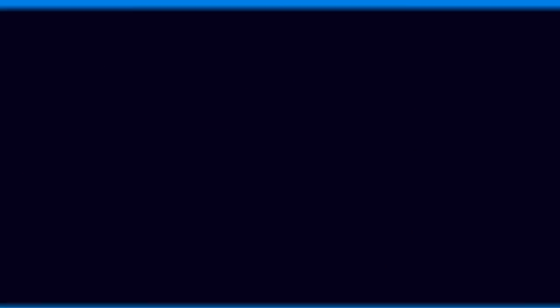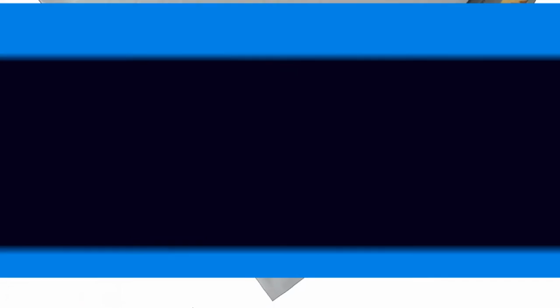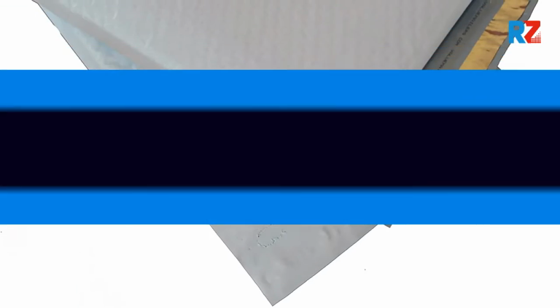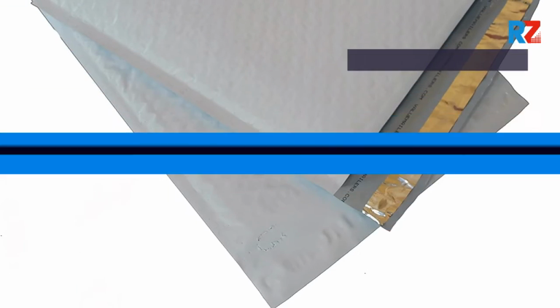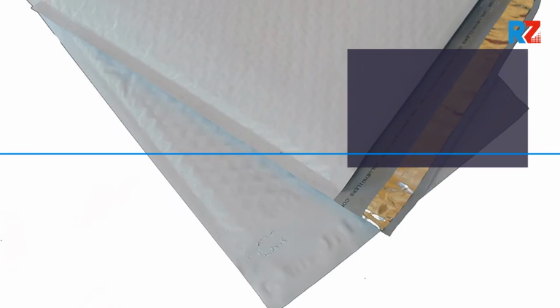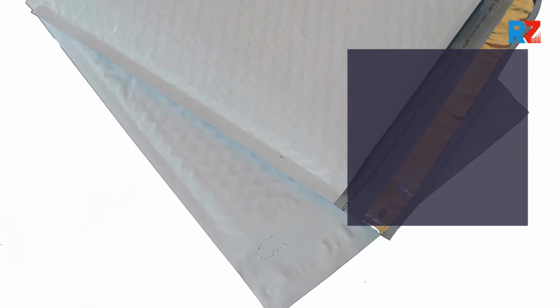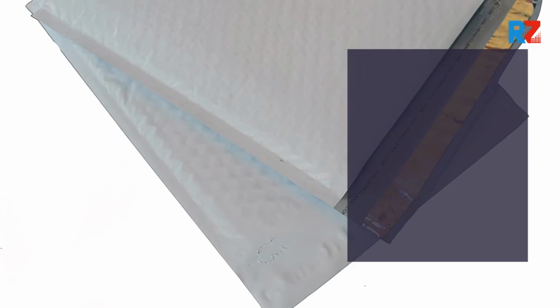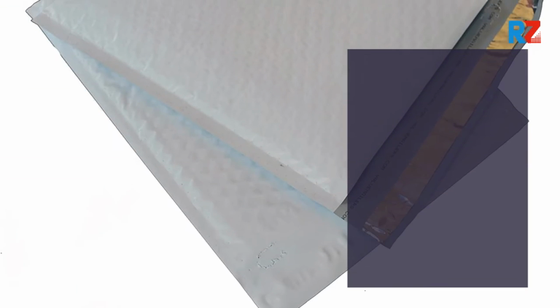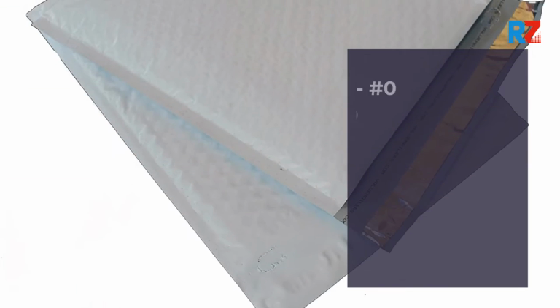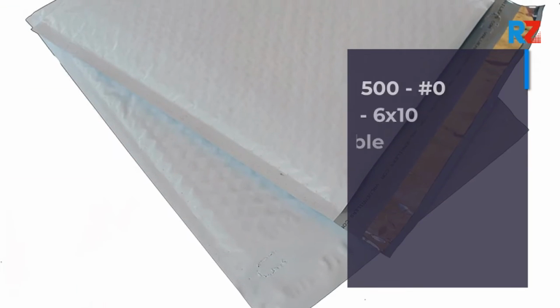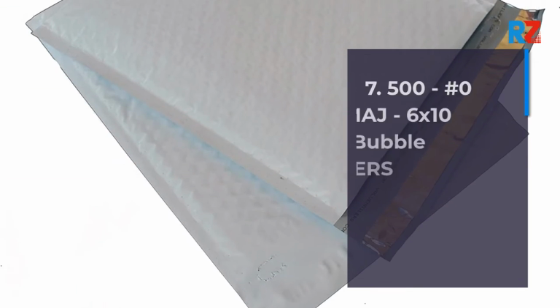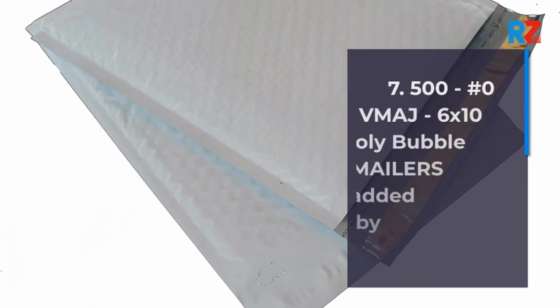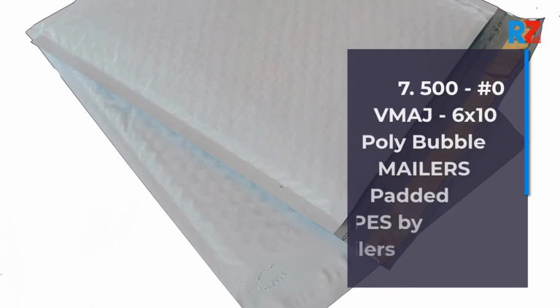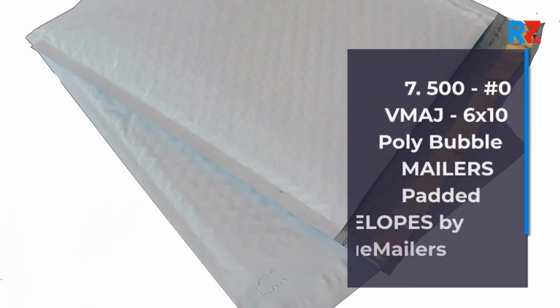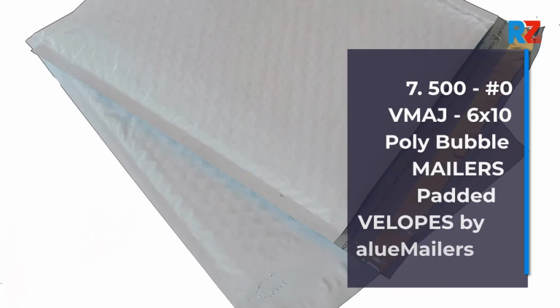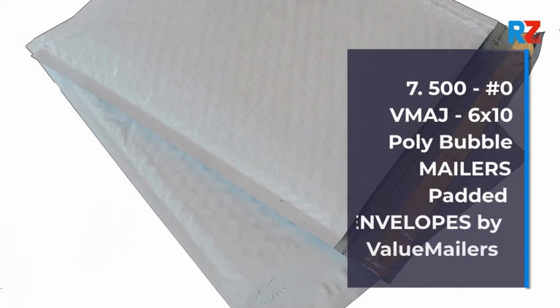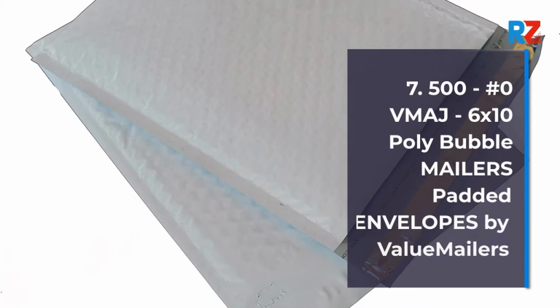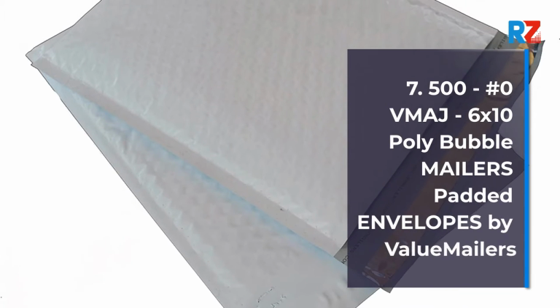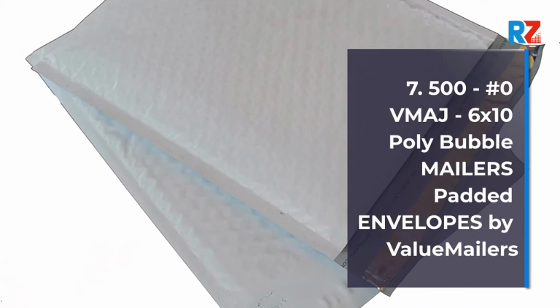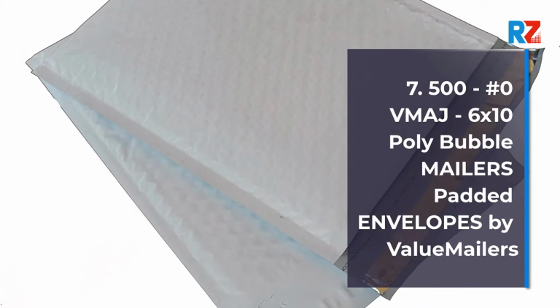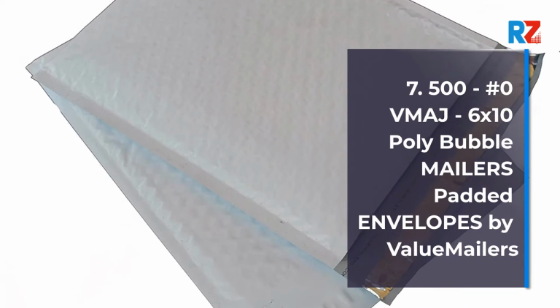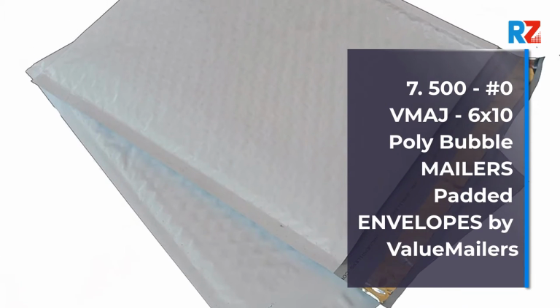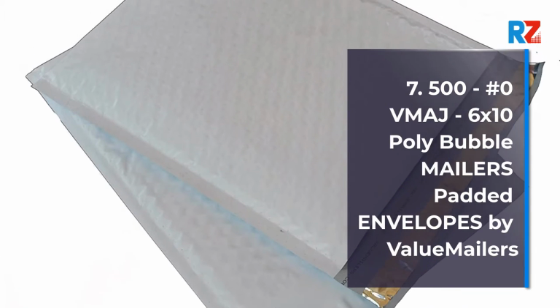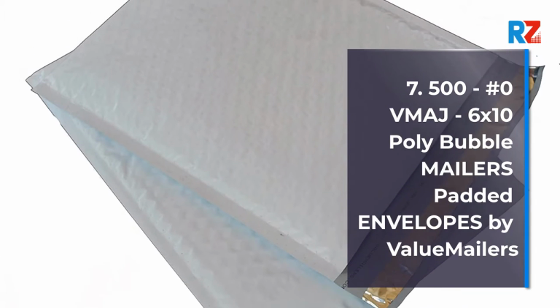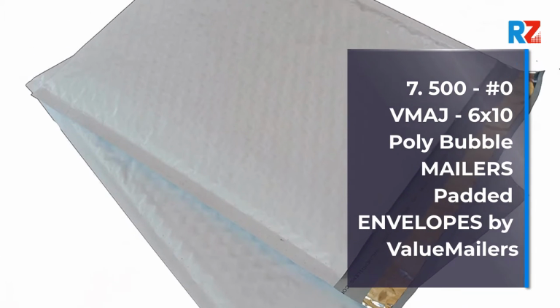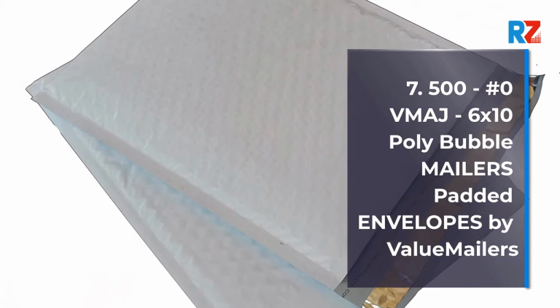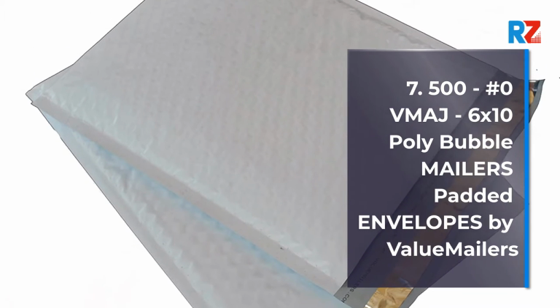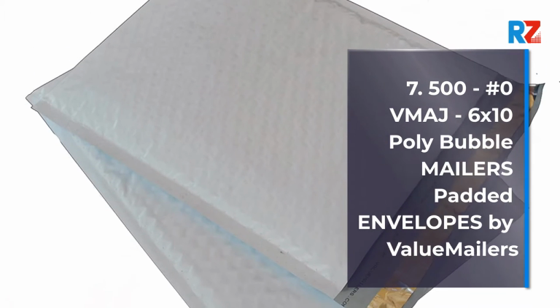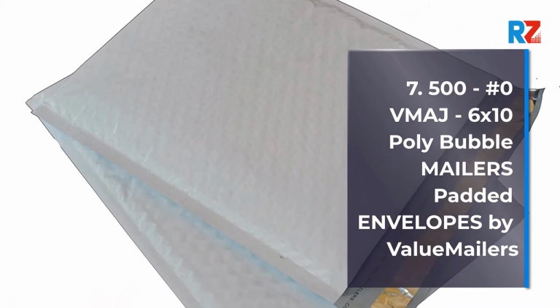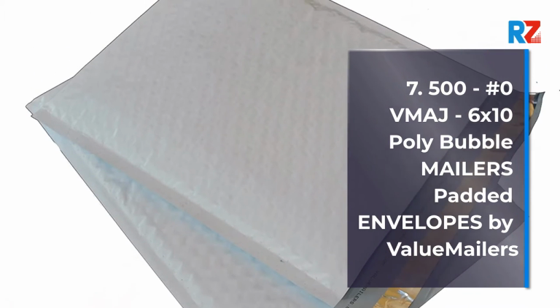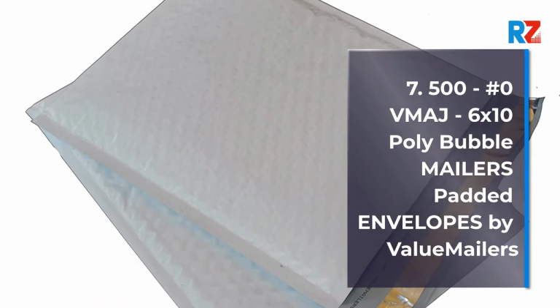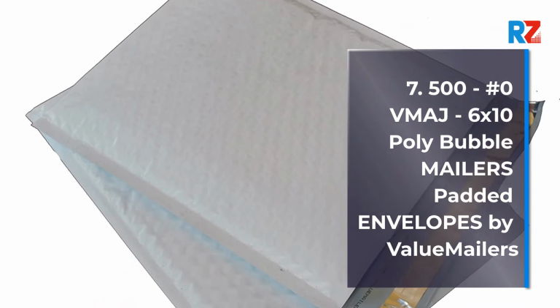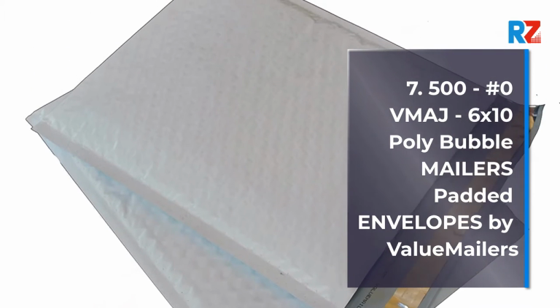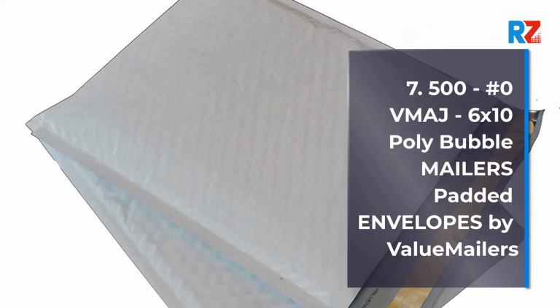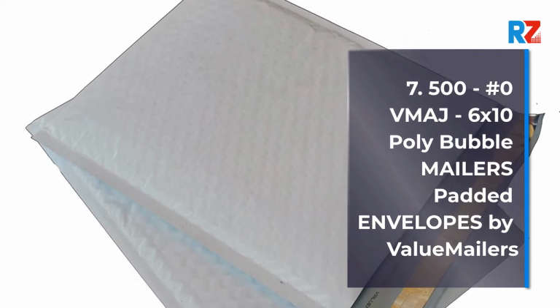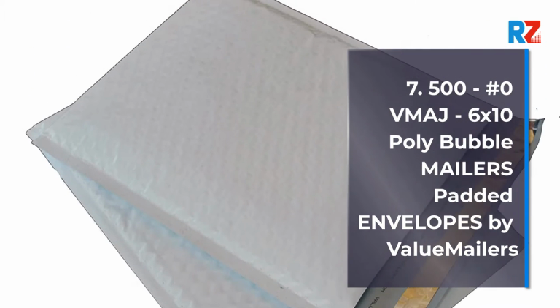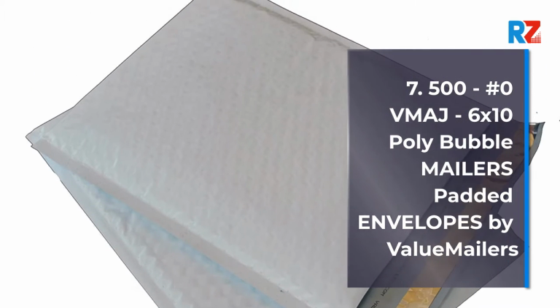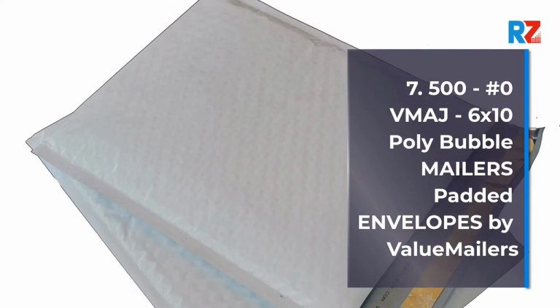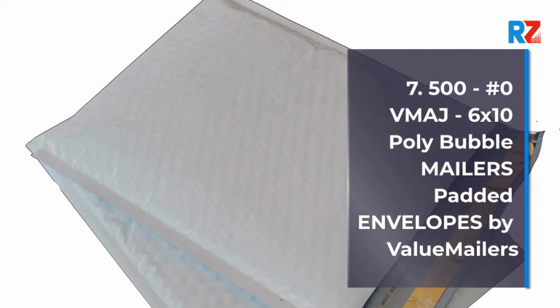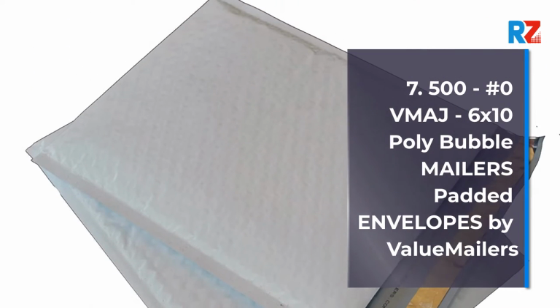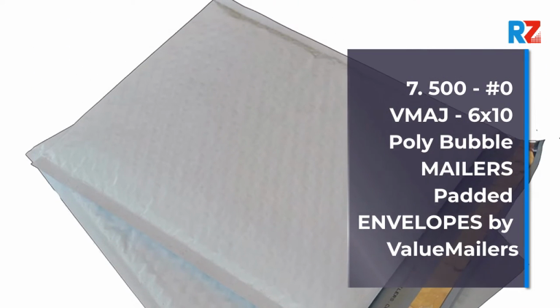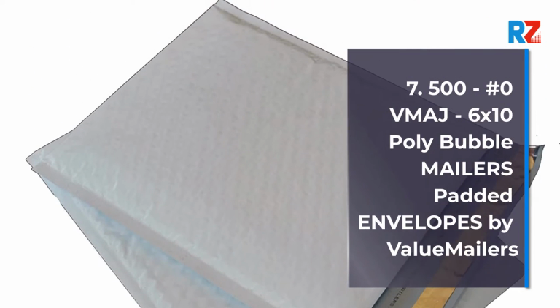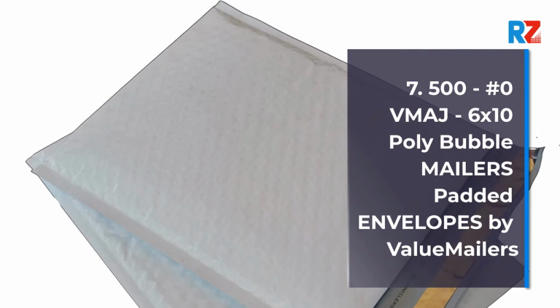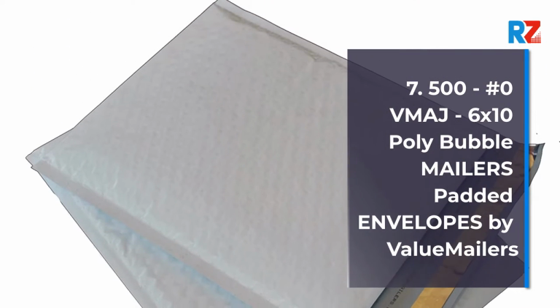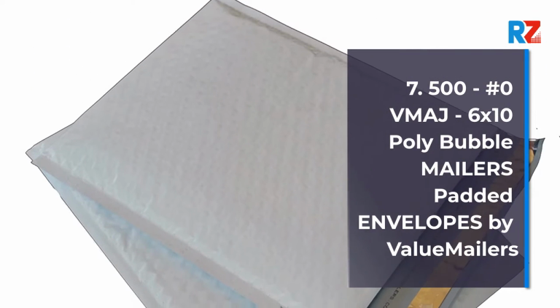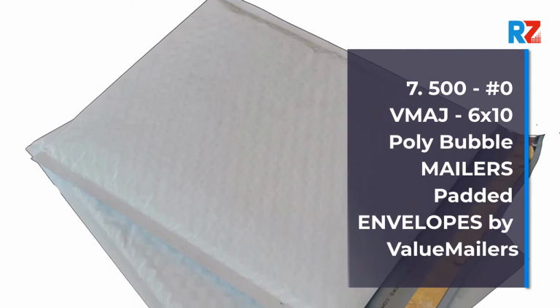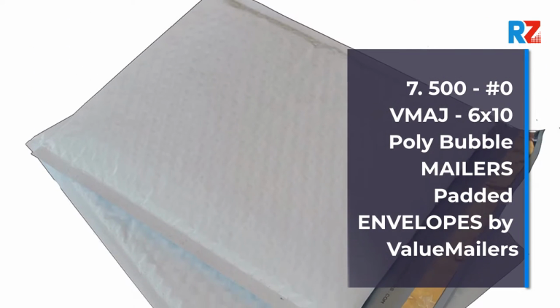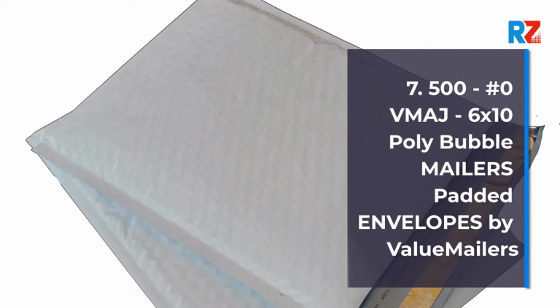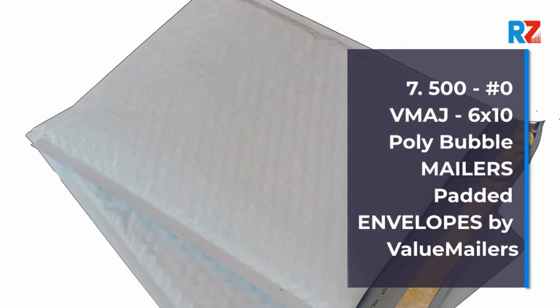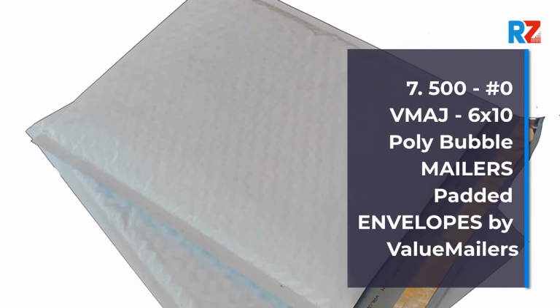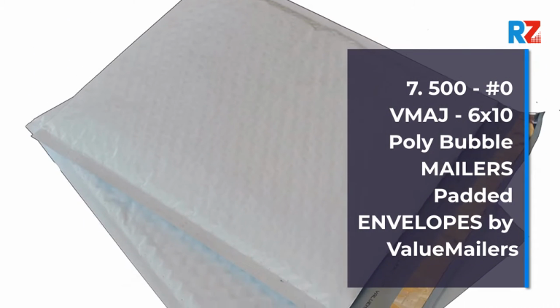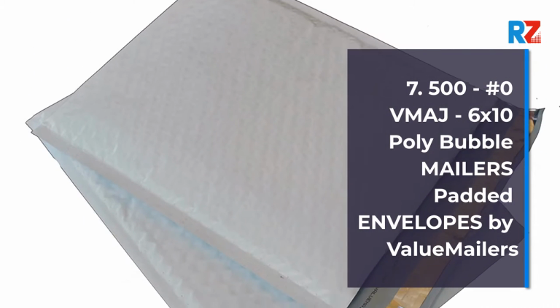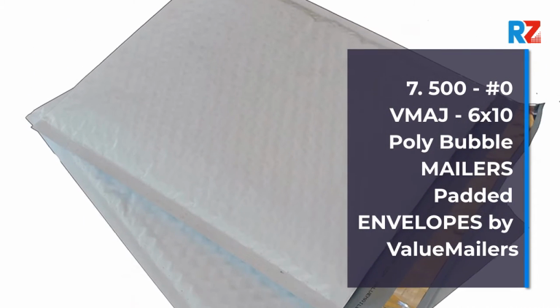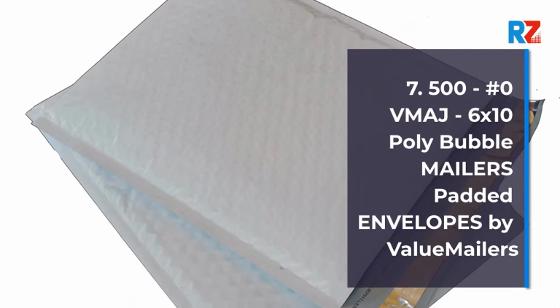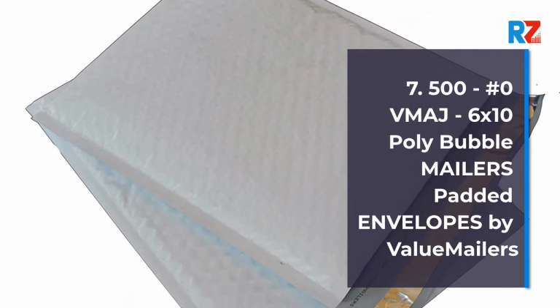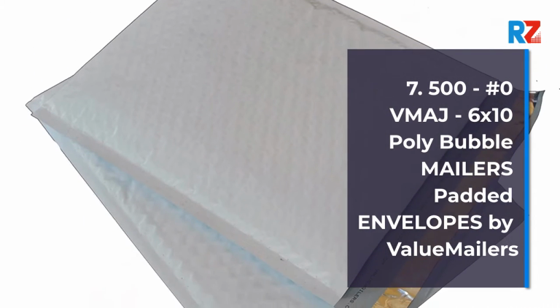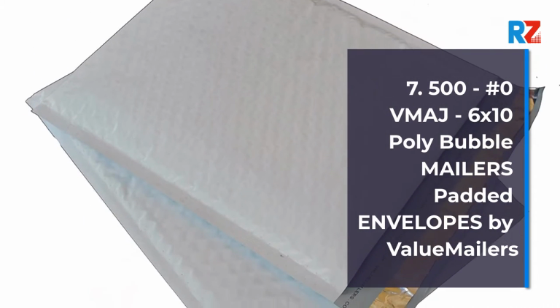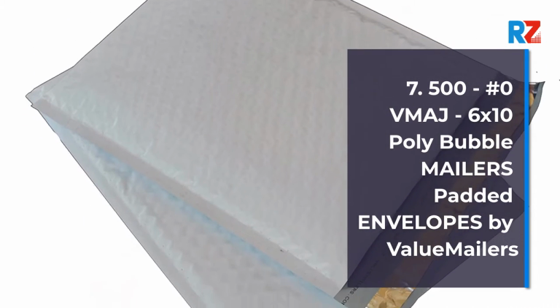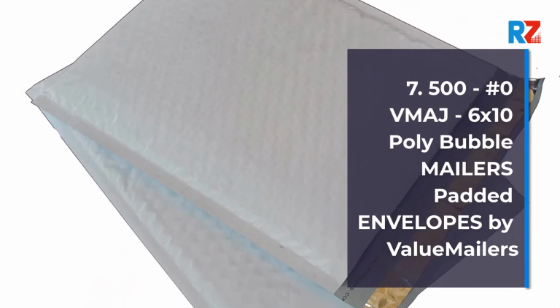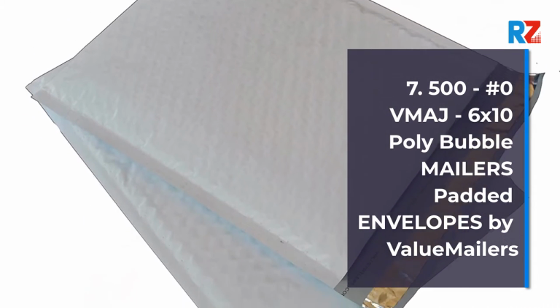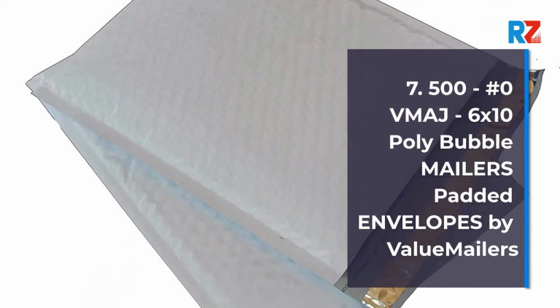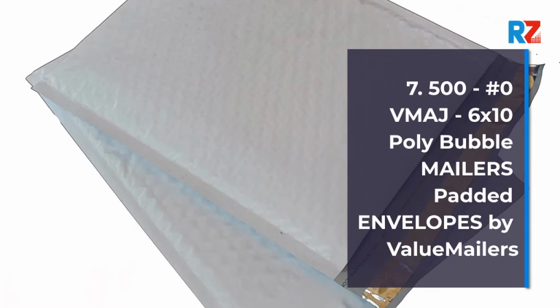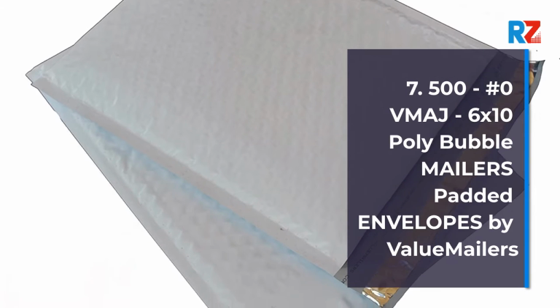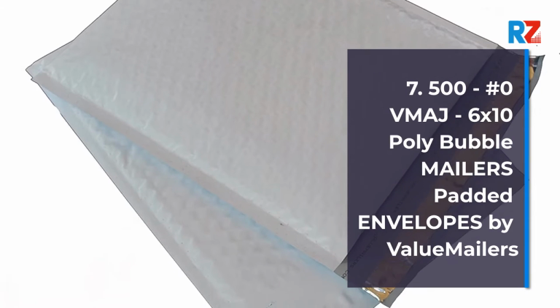7. 500 No. 0 Poly Bubble Mailers Padded Envelopes, 6 x 10 inches, by Value Mailers.